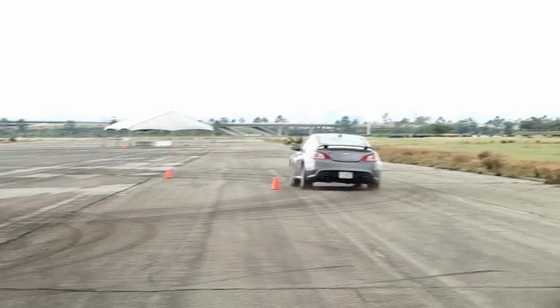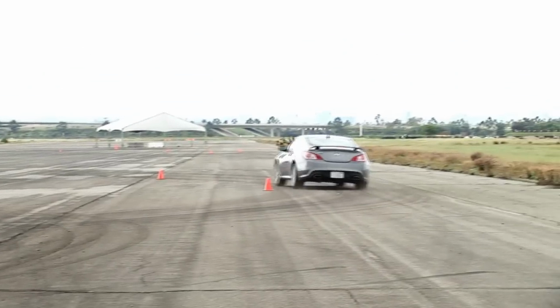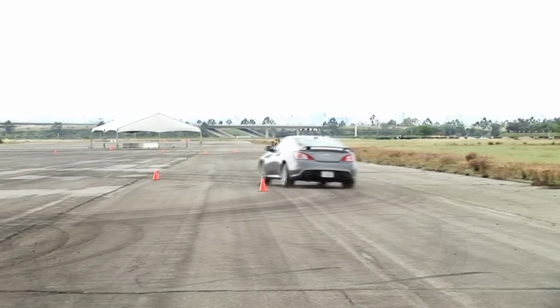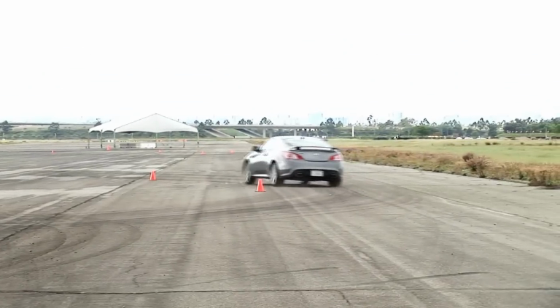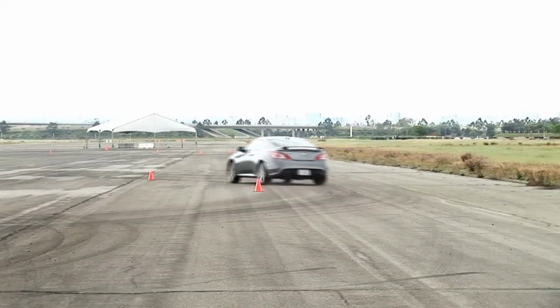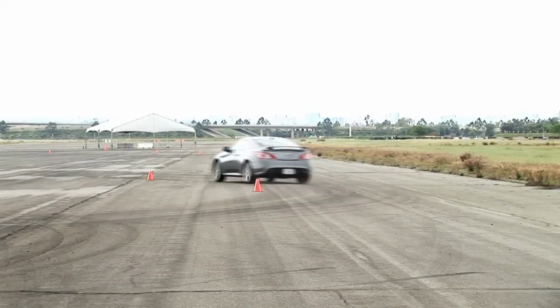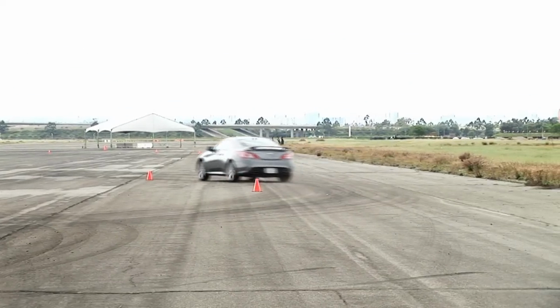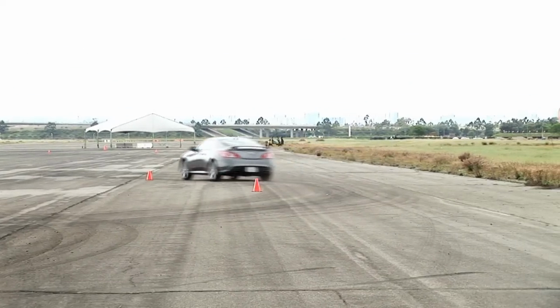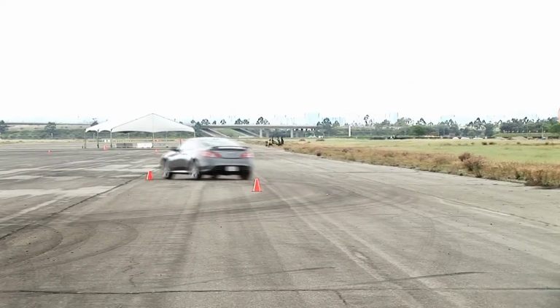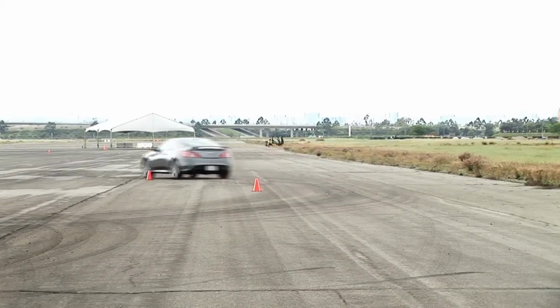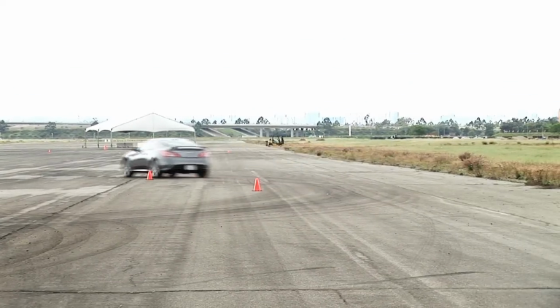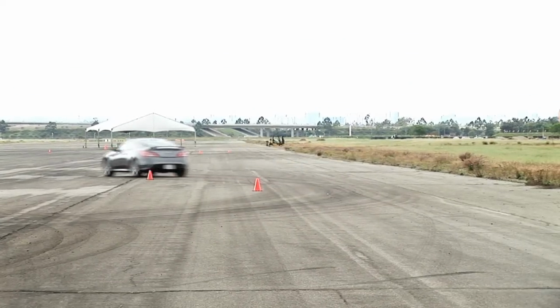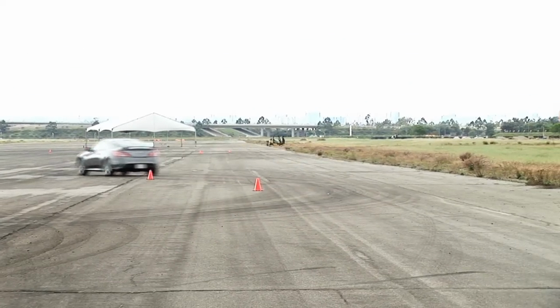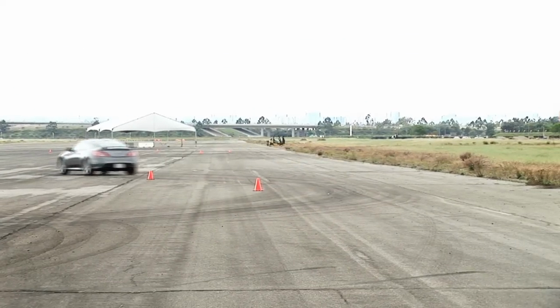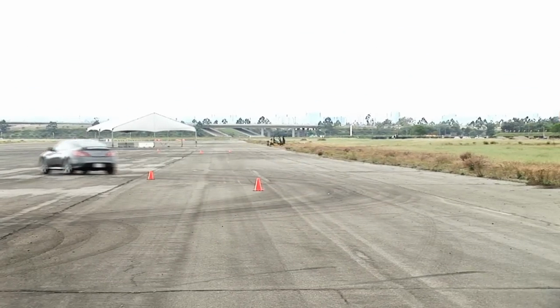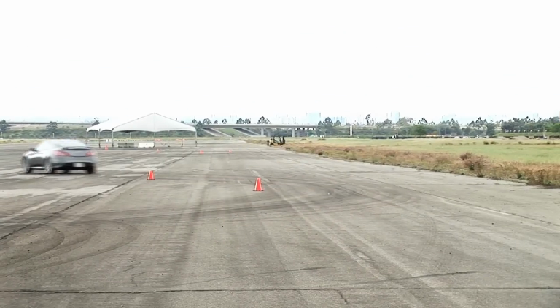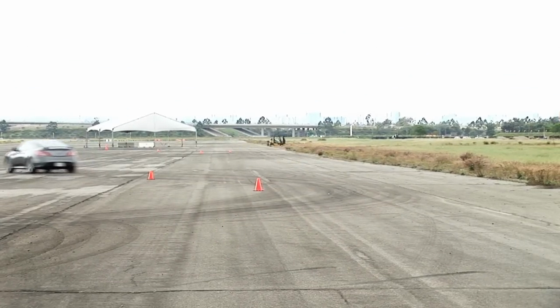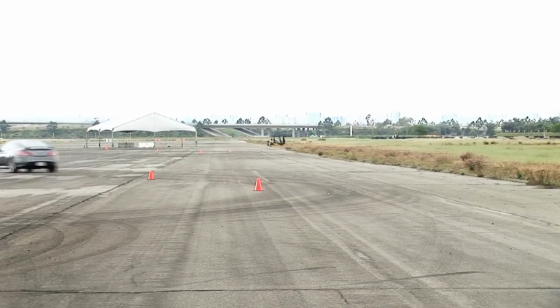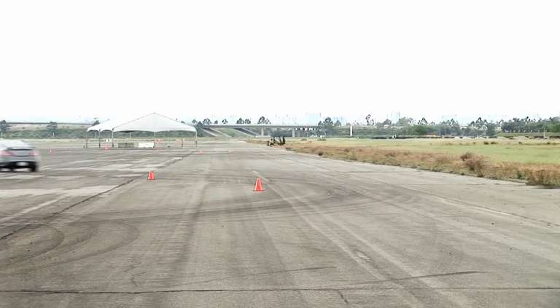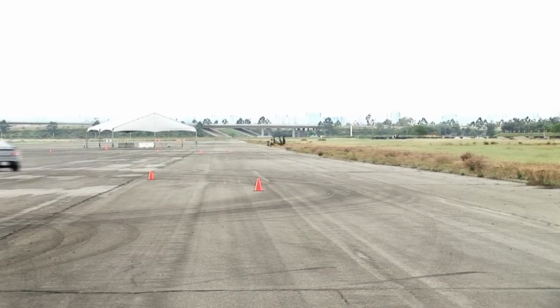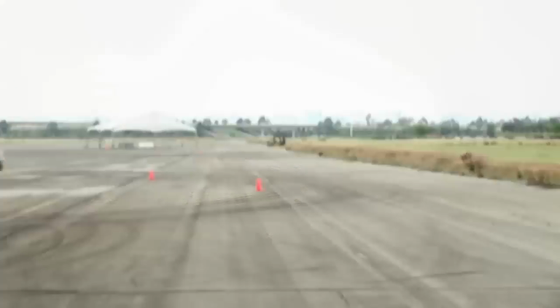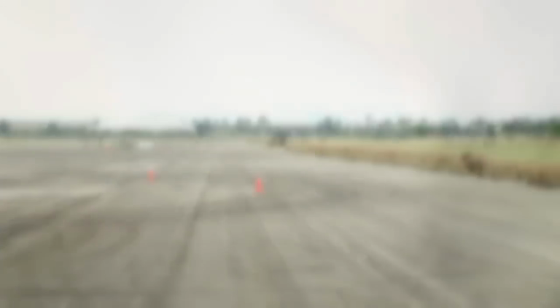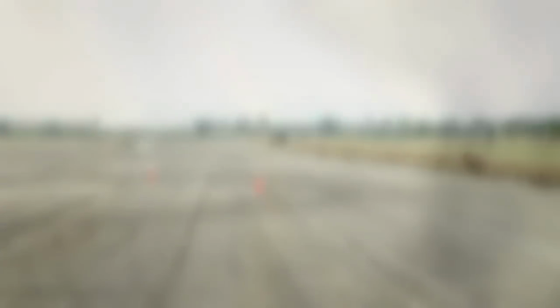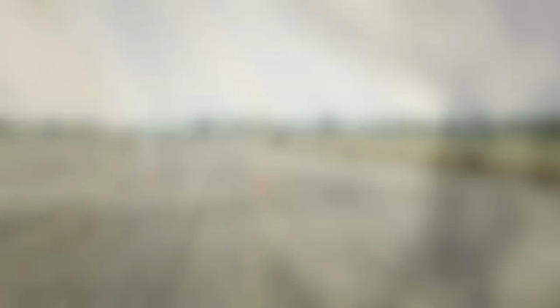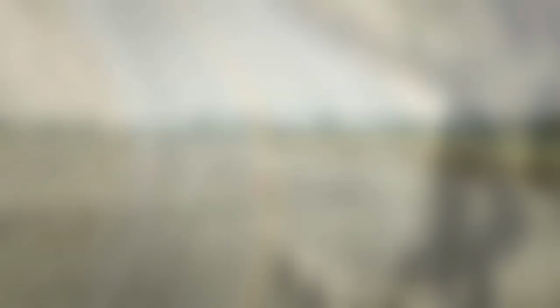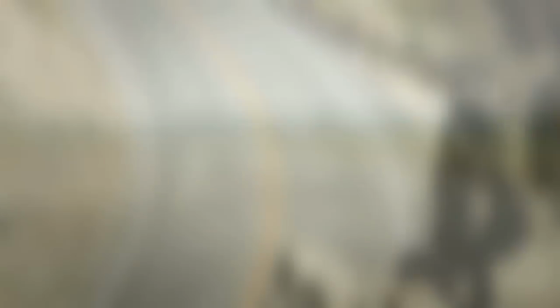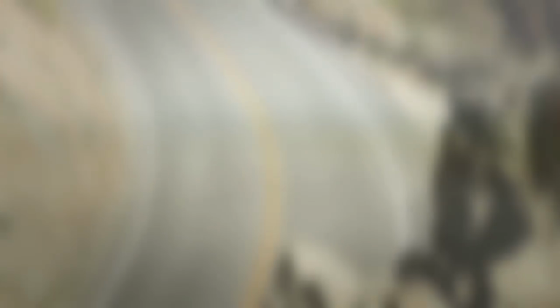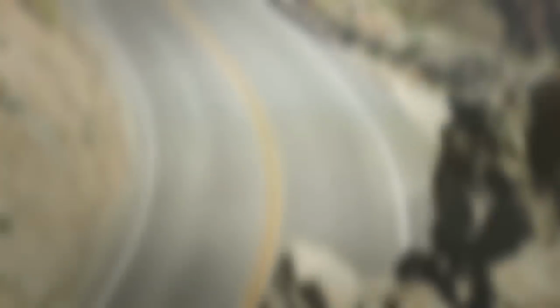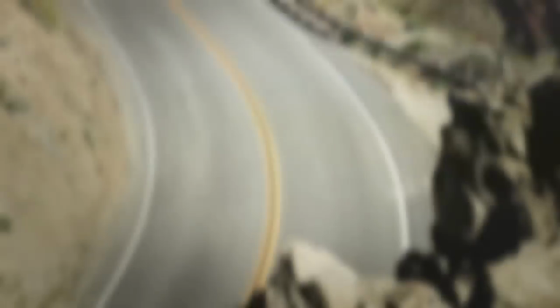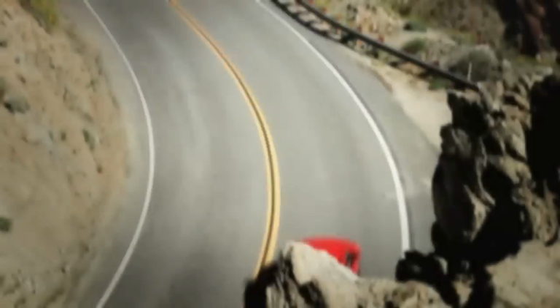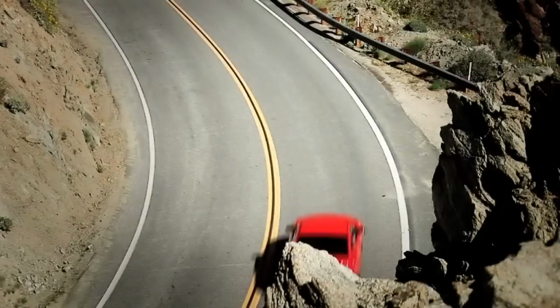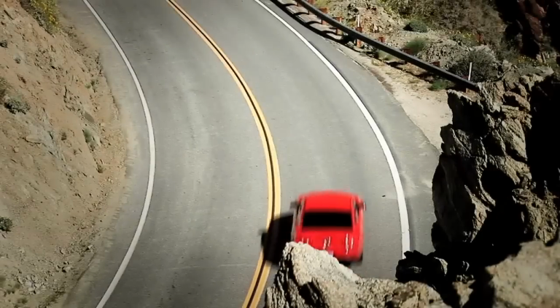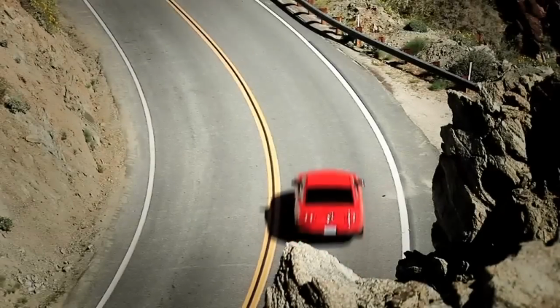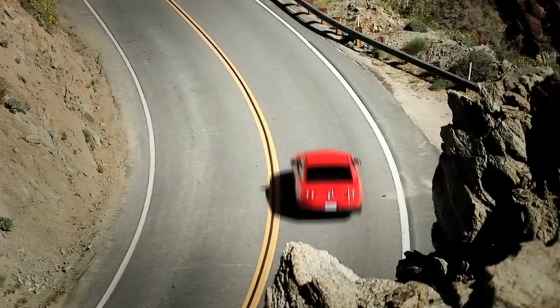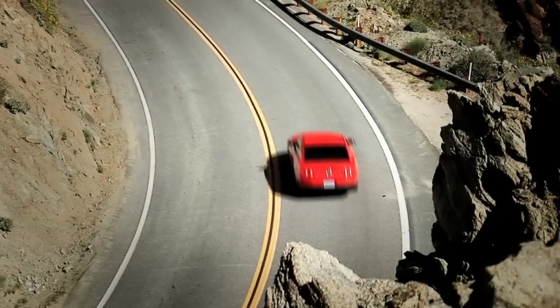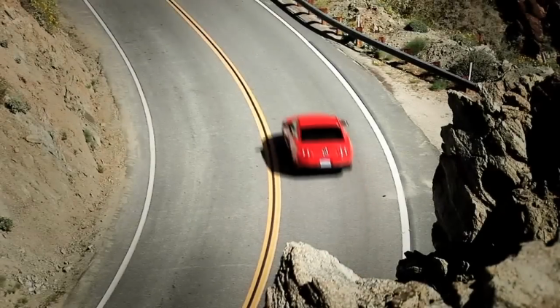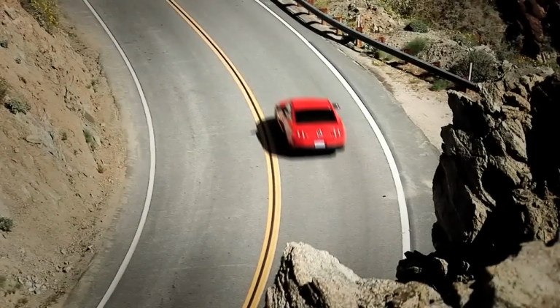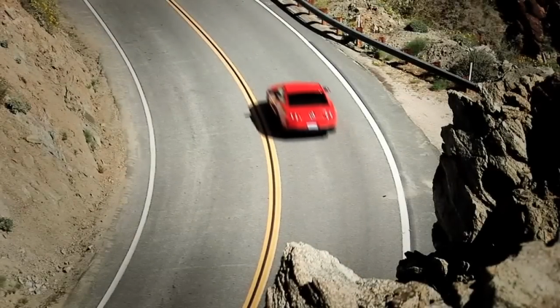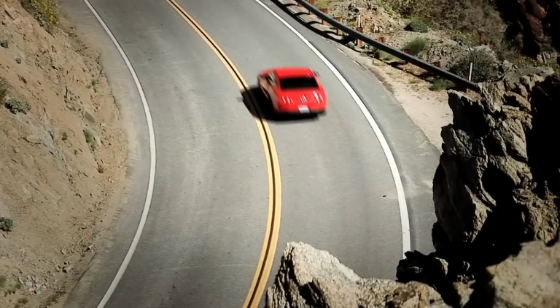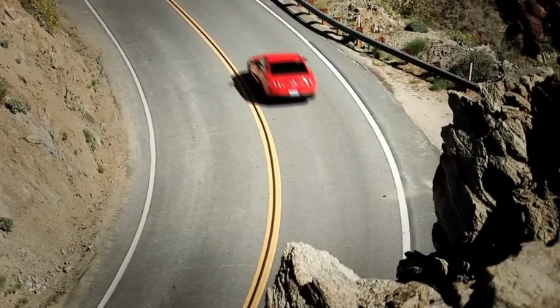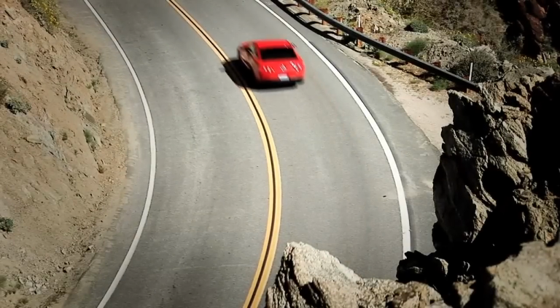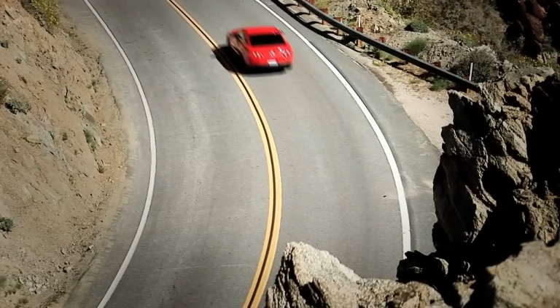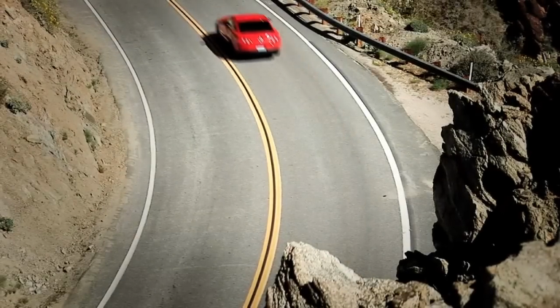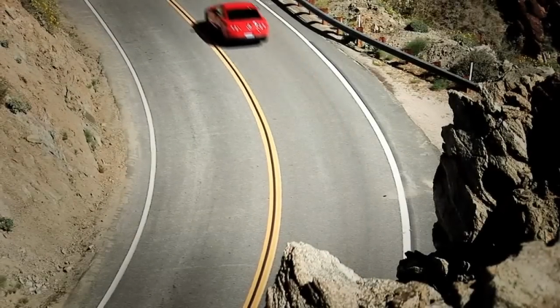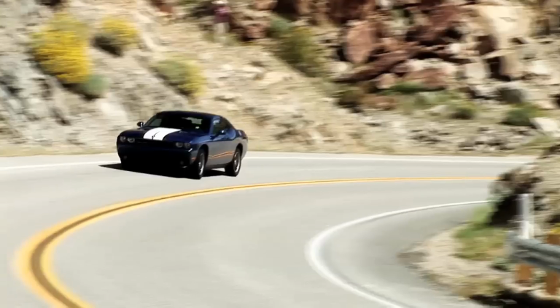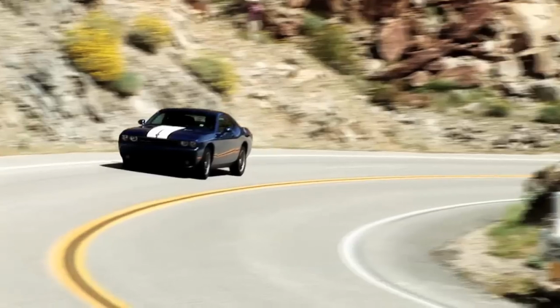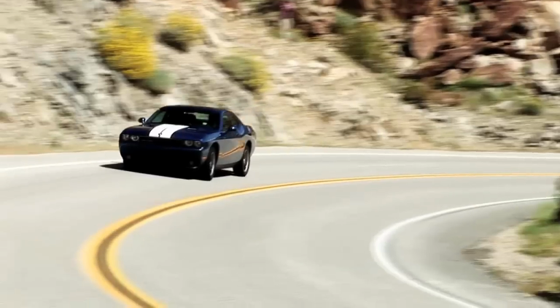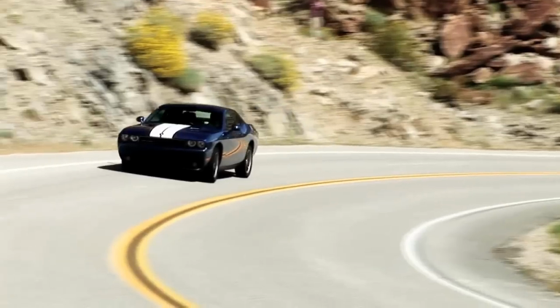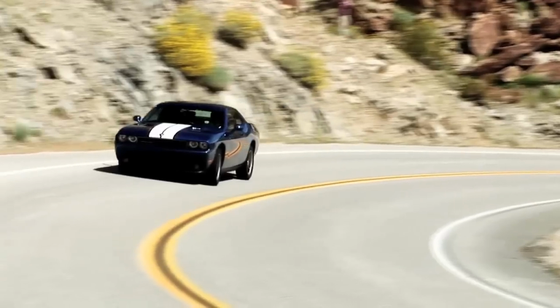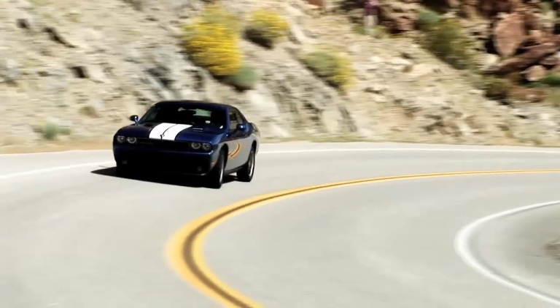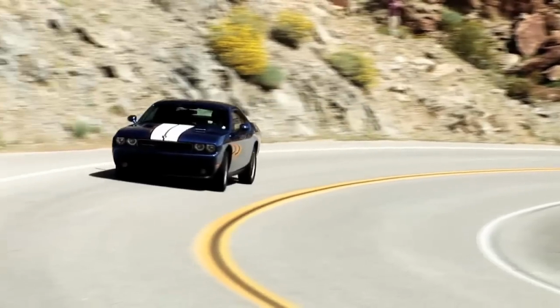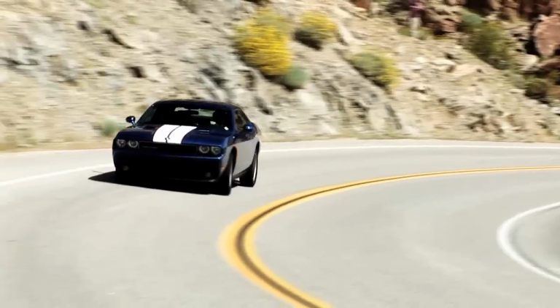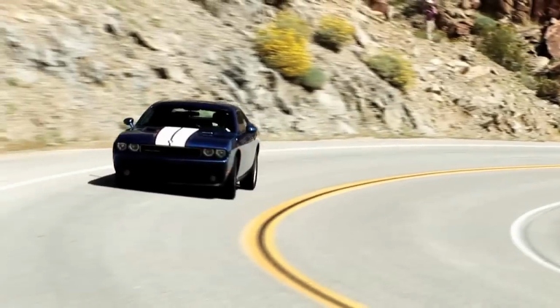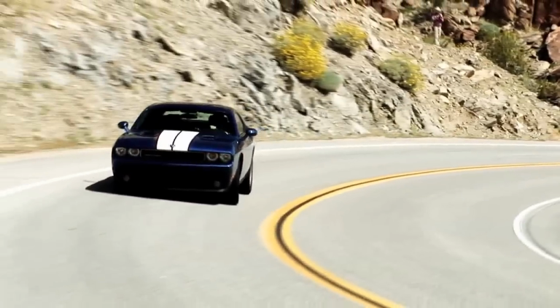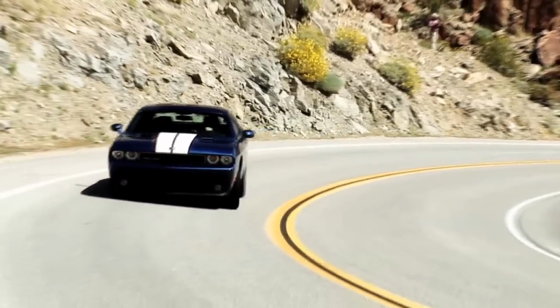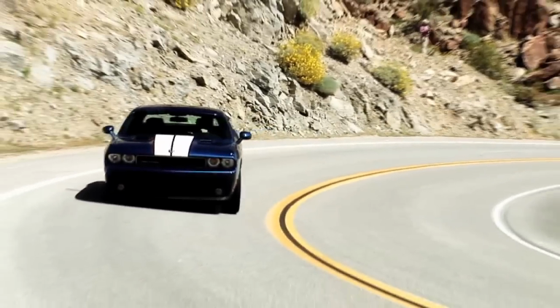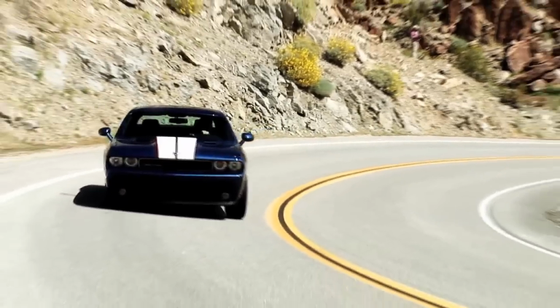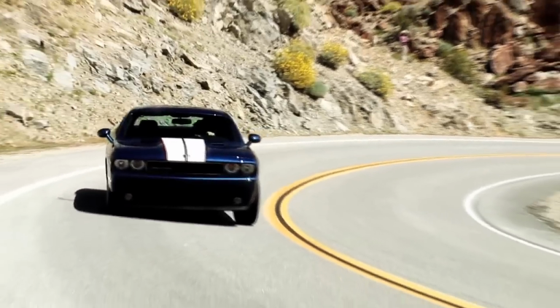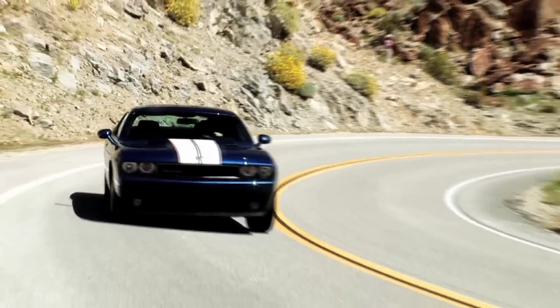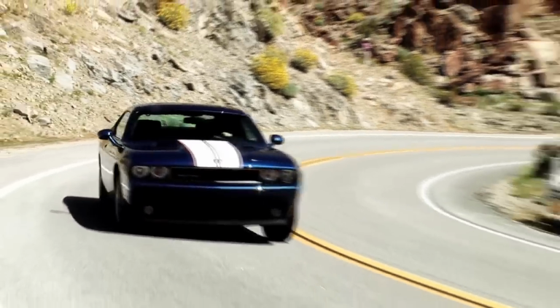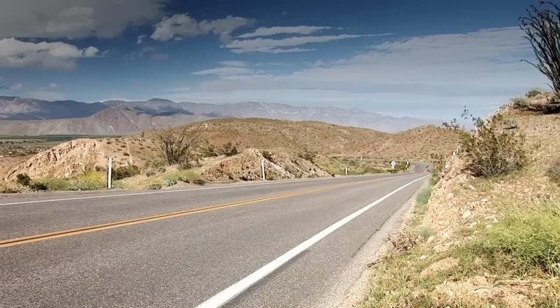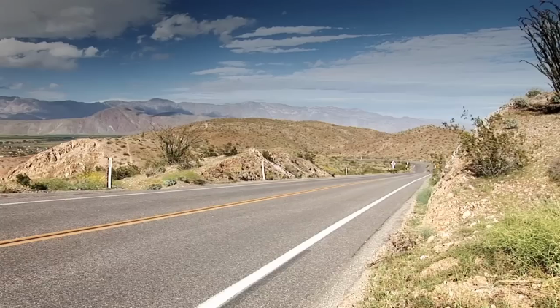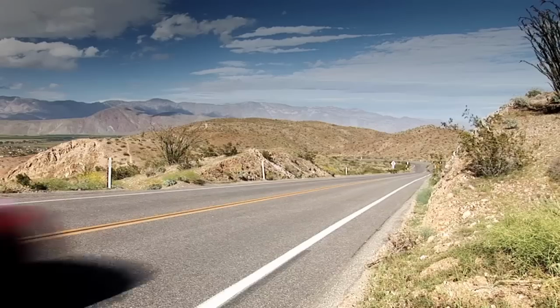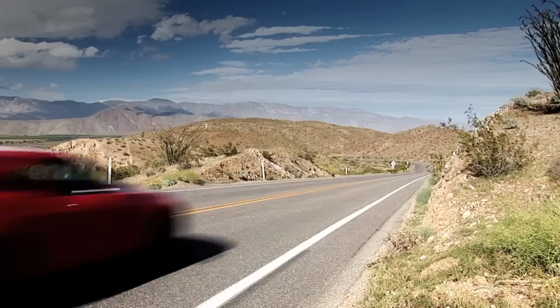Of course, test numbers don't tell the whole story, so we headed out onto the streets to drive these machines and pick our favorite.